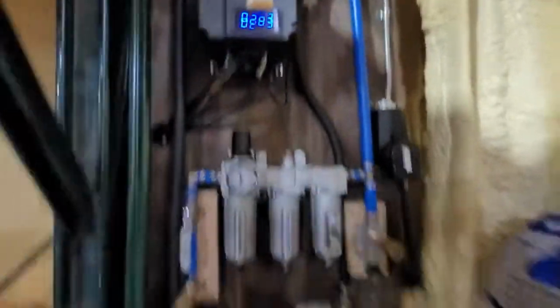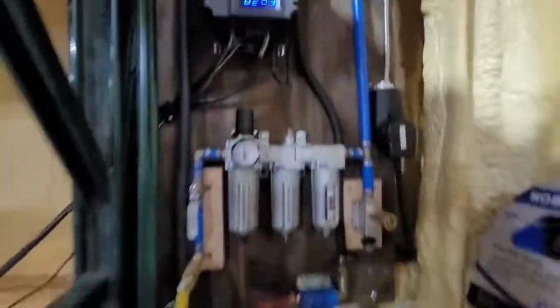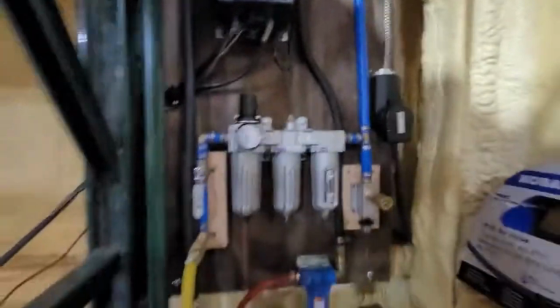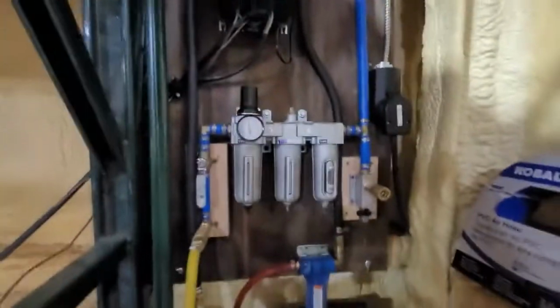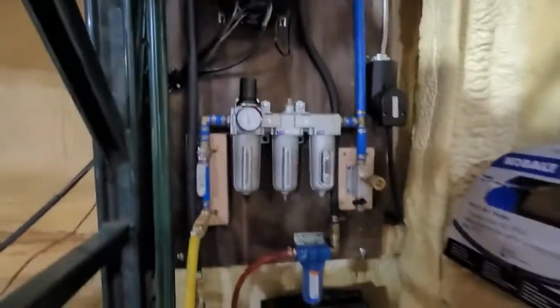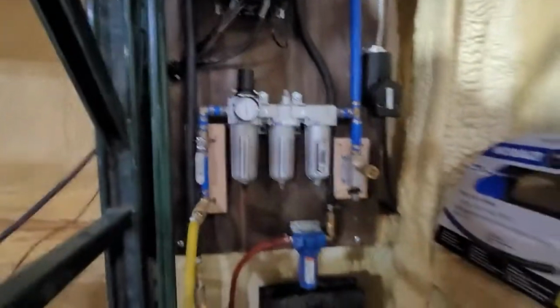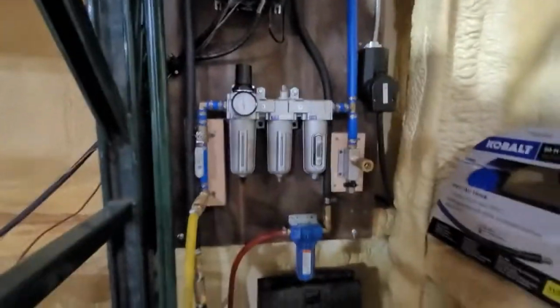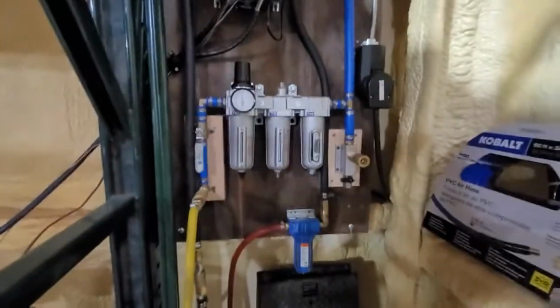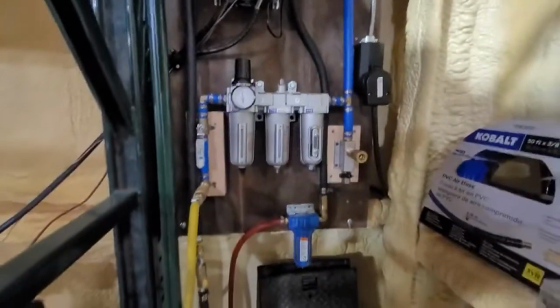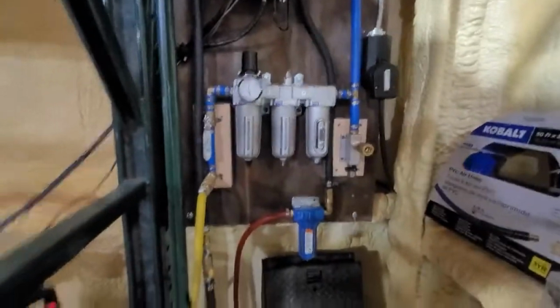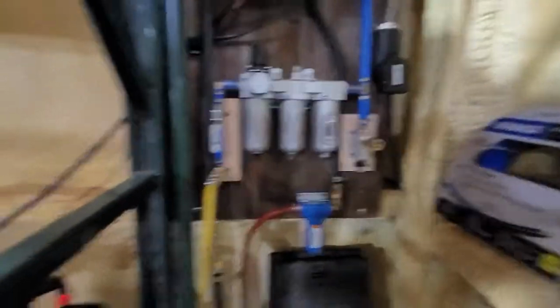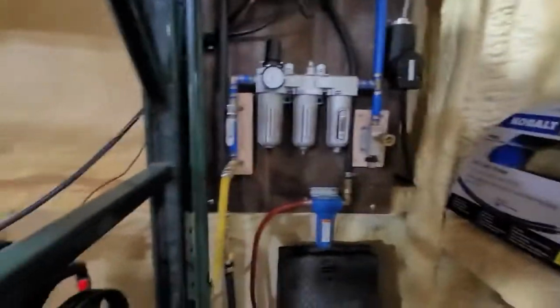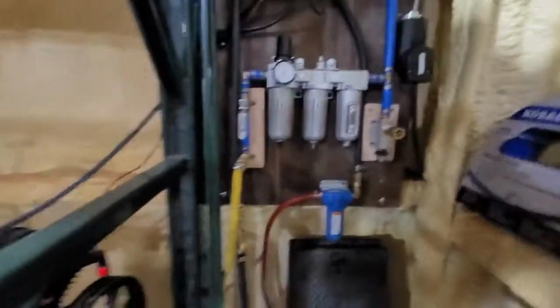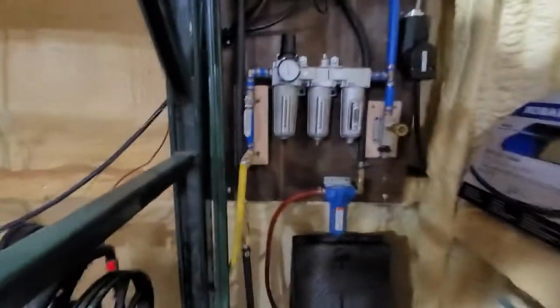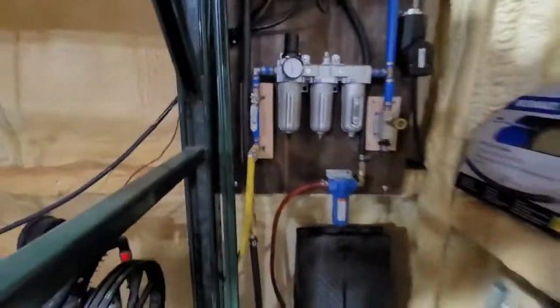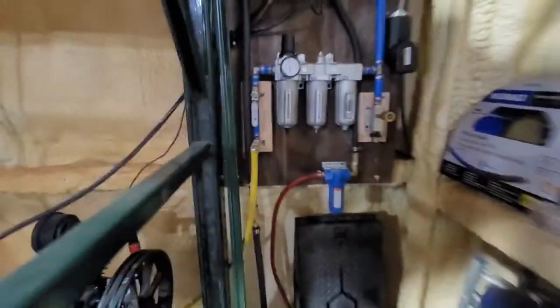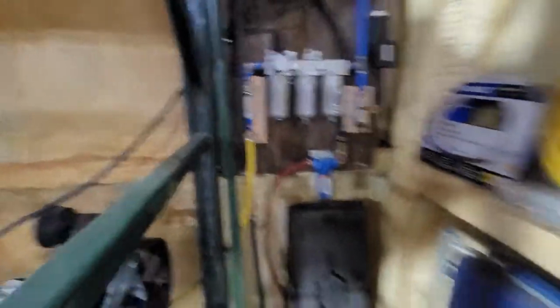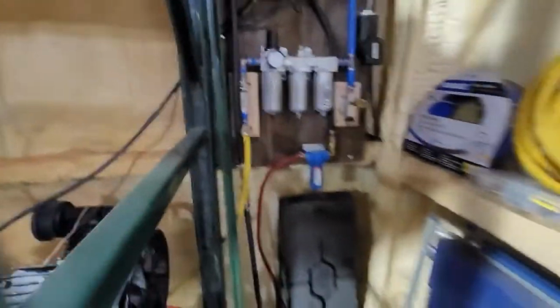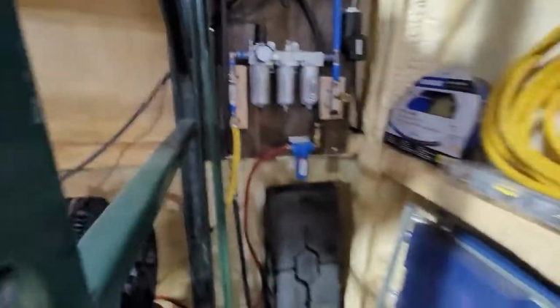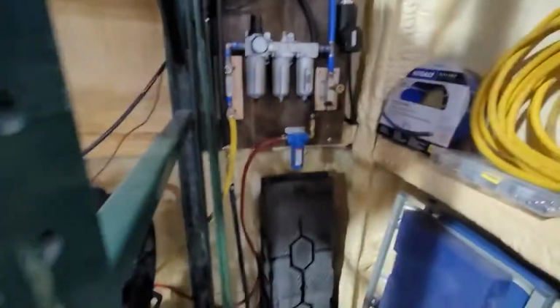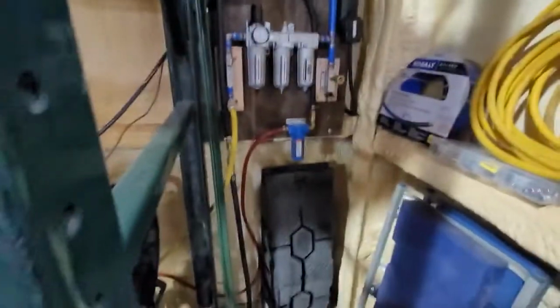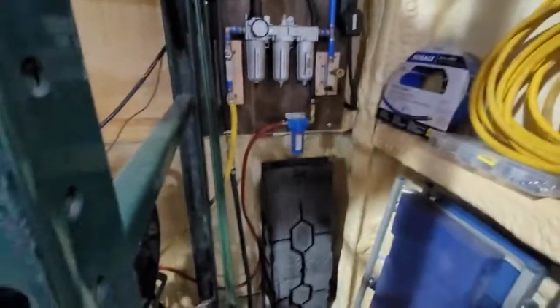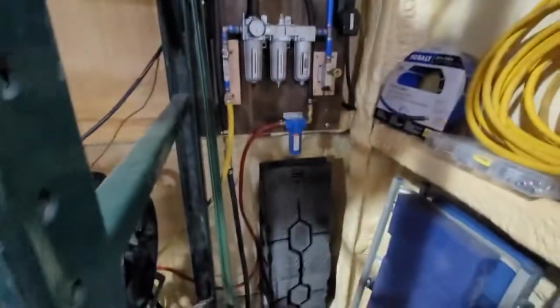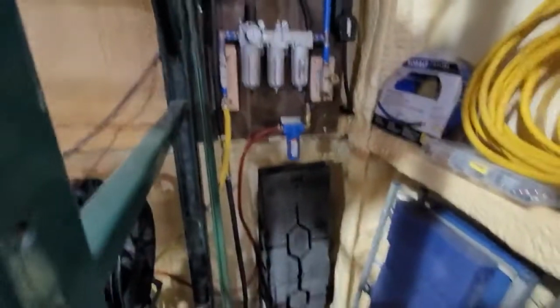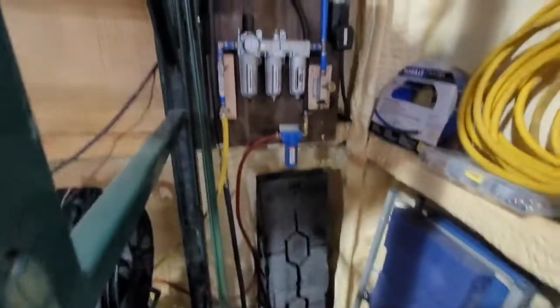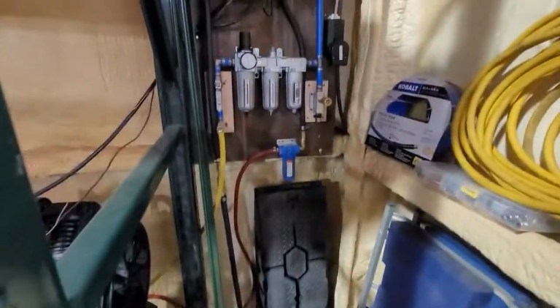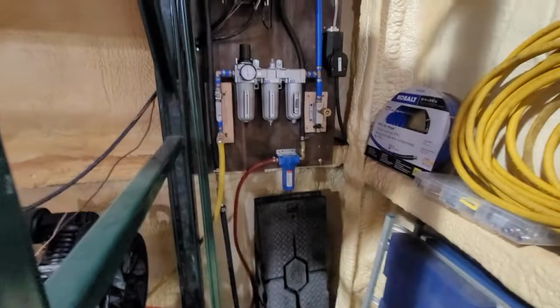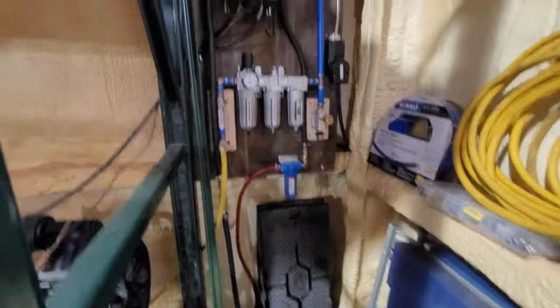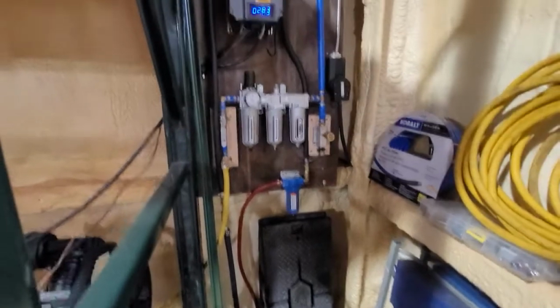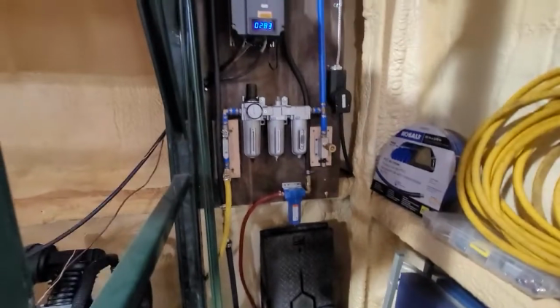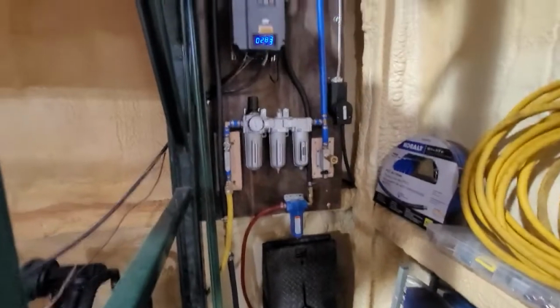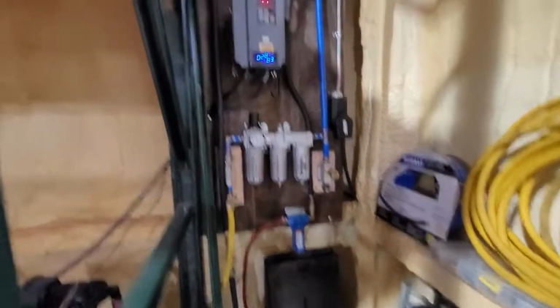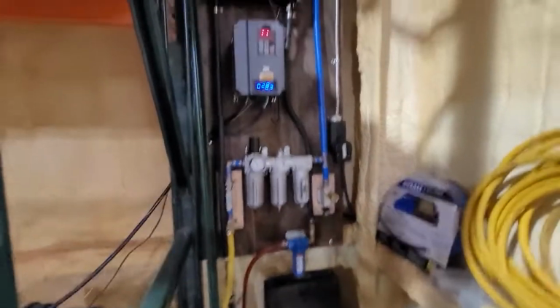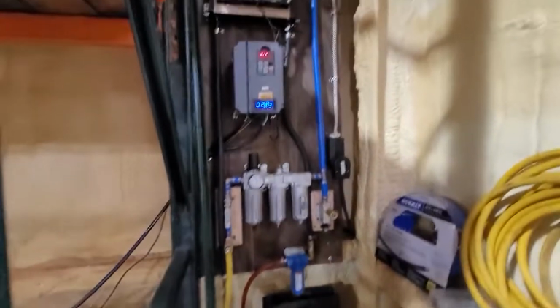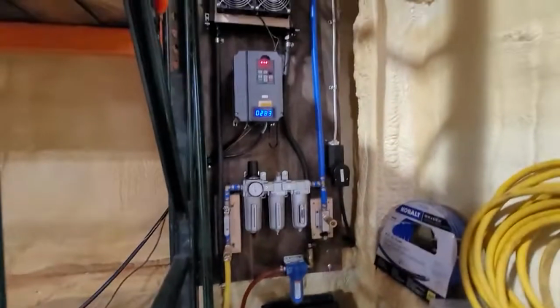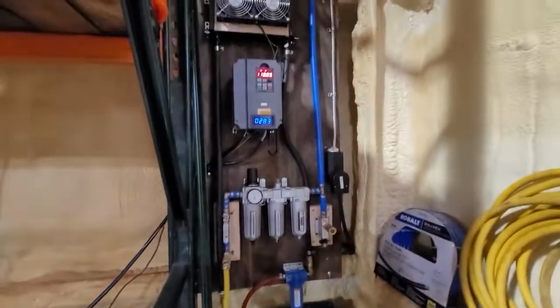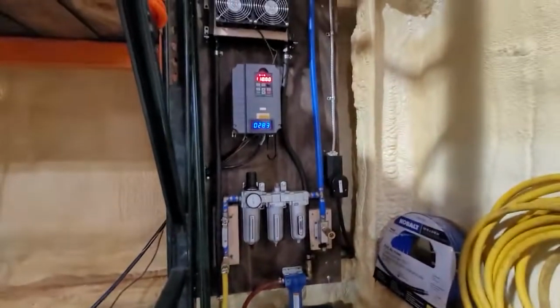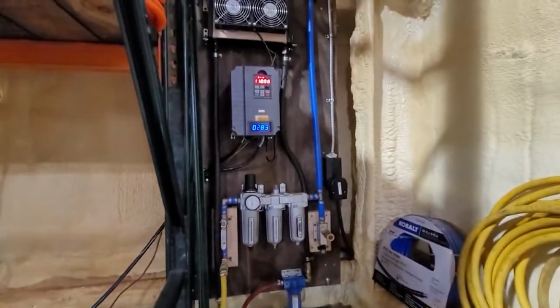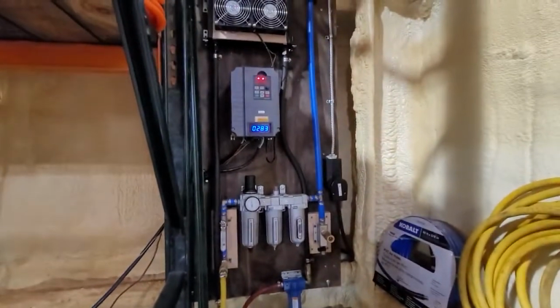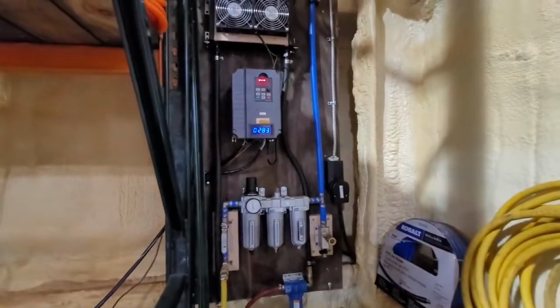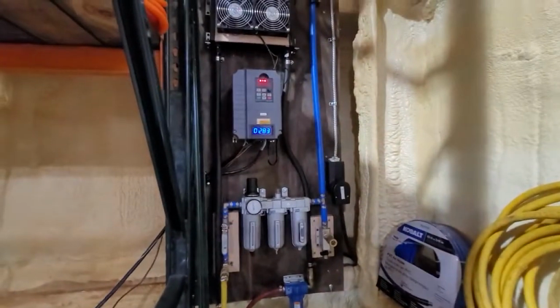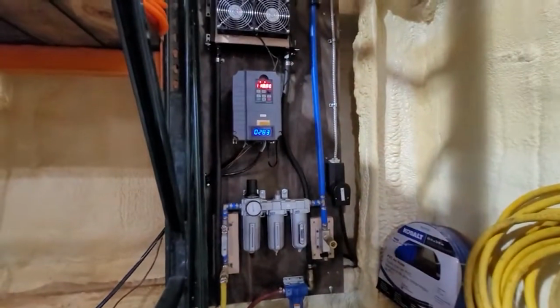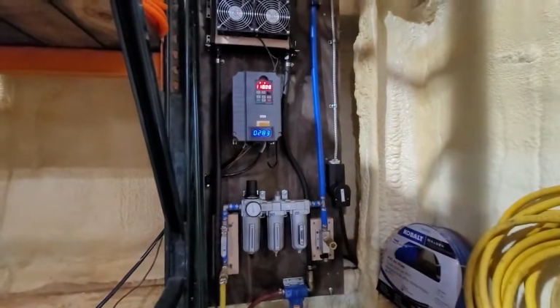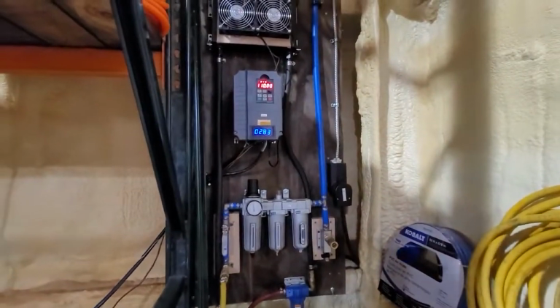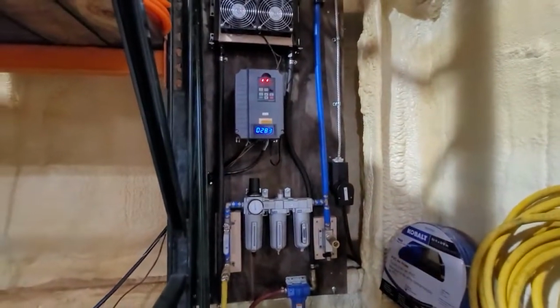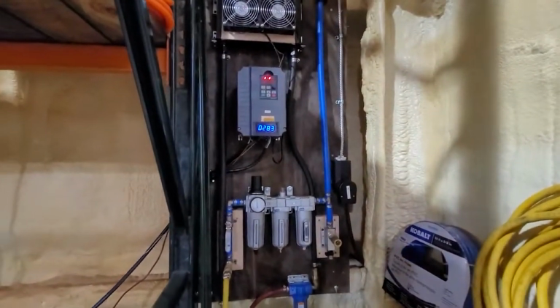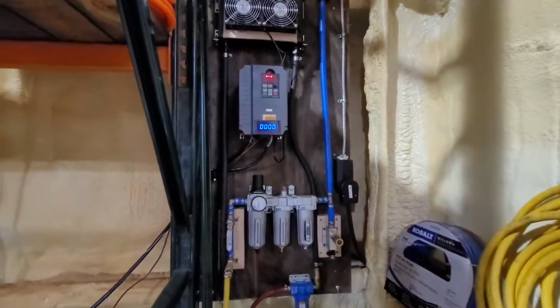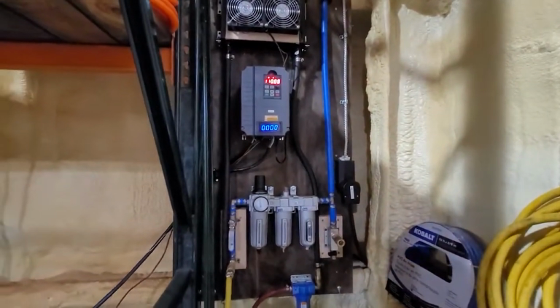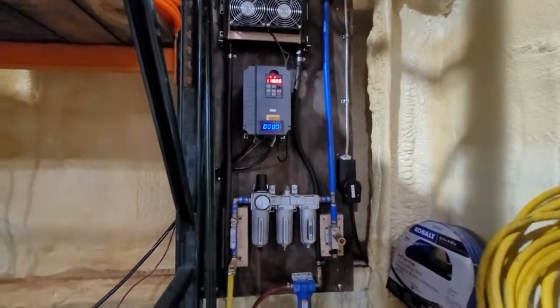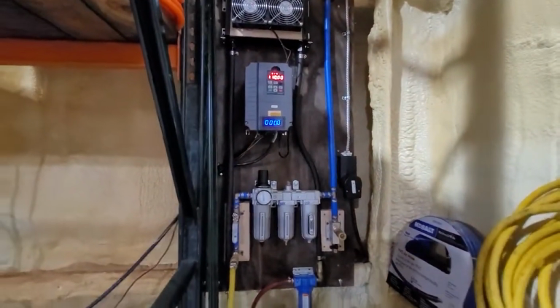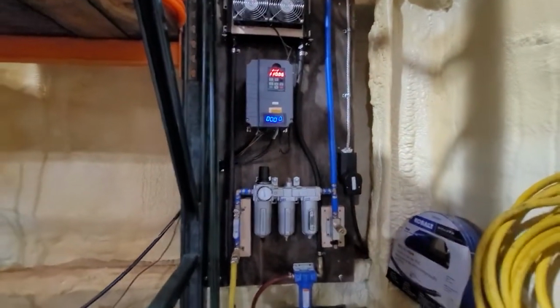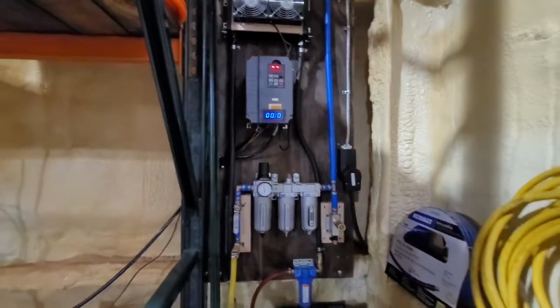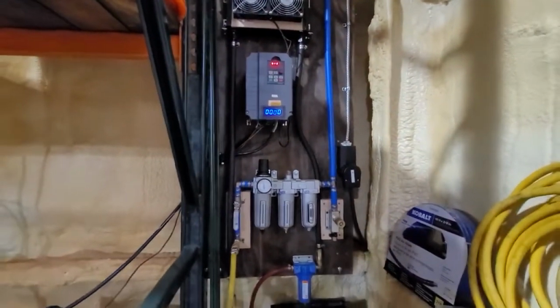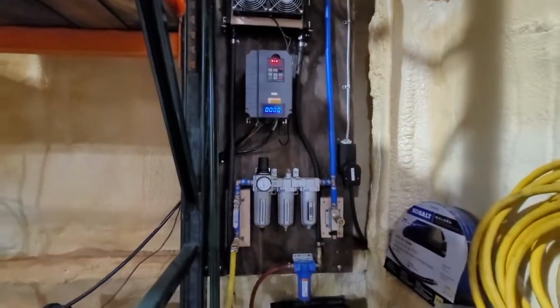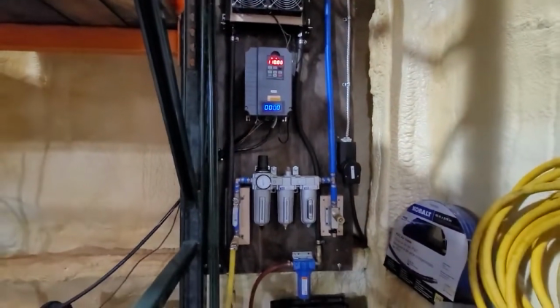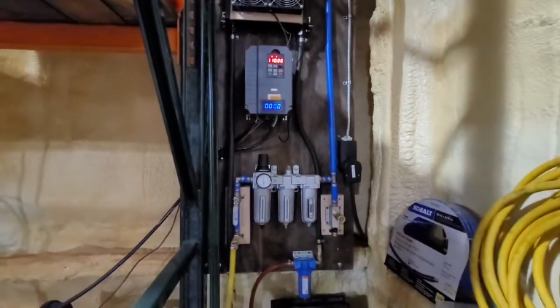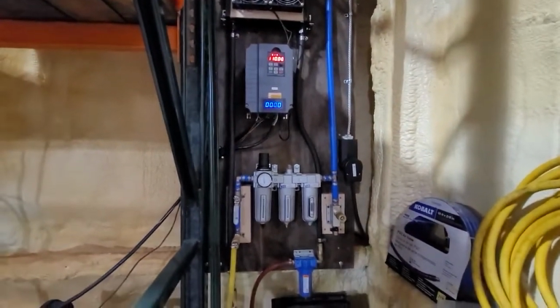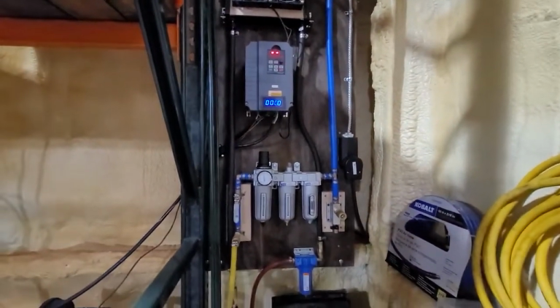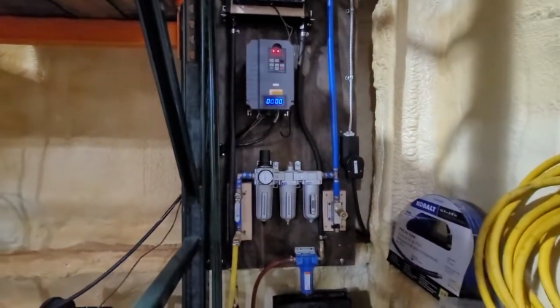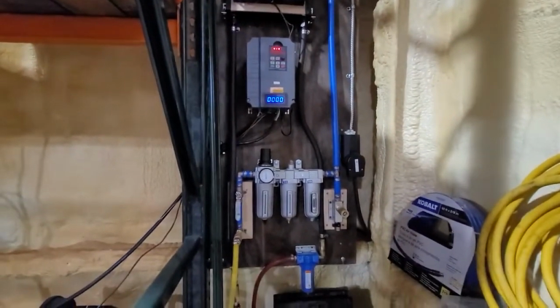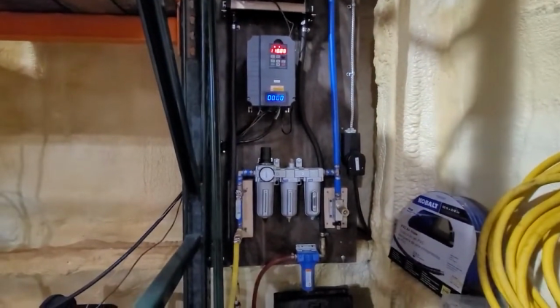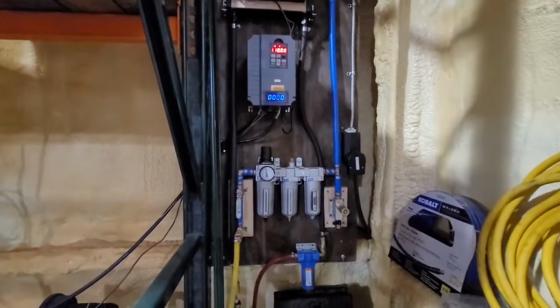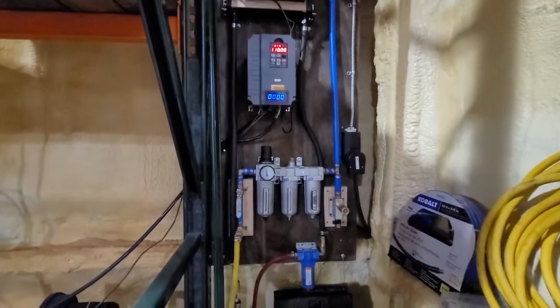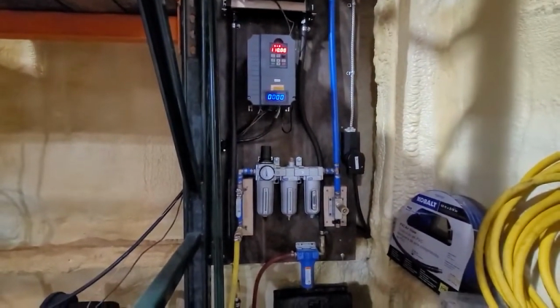And that's my air compressor setup. If anybody has any more questions, just feel free to let me know.